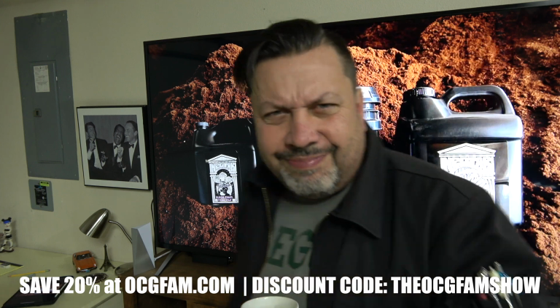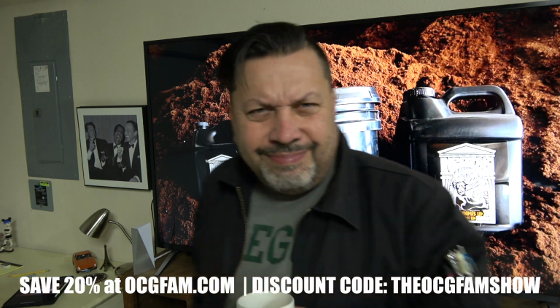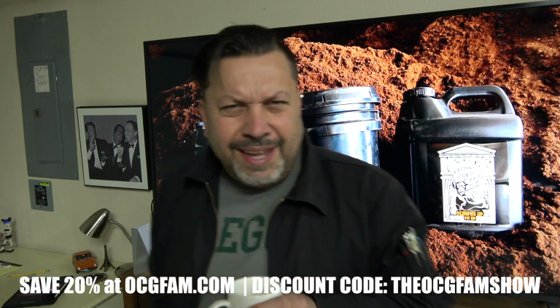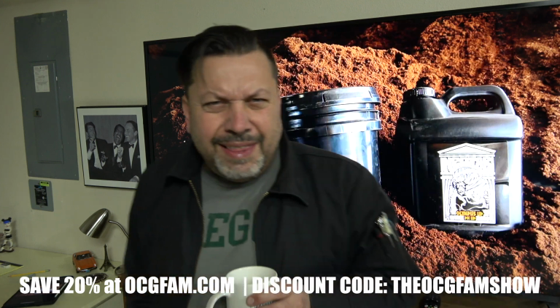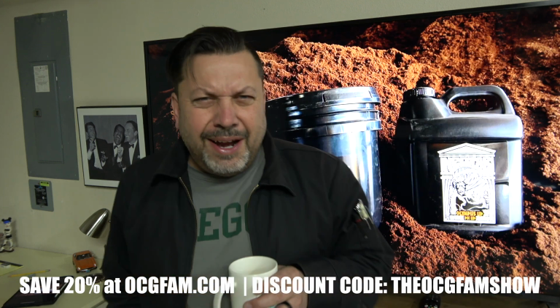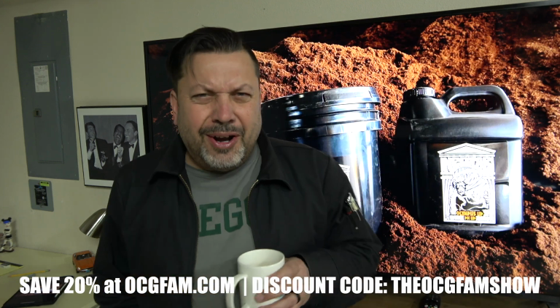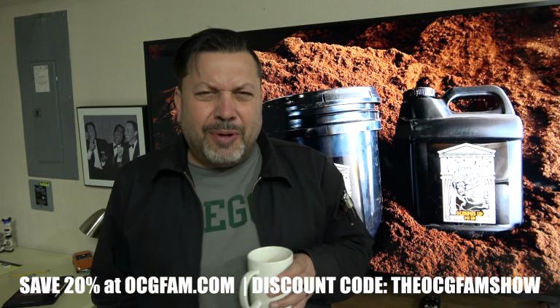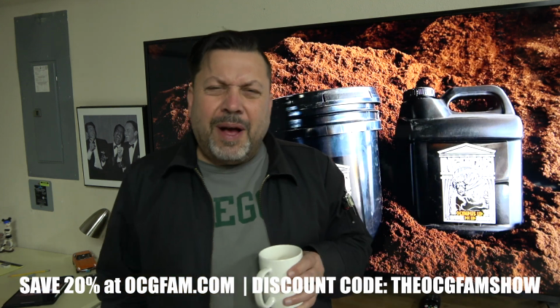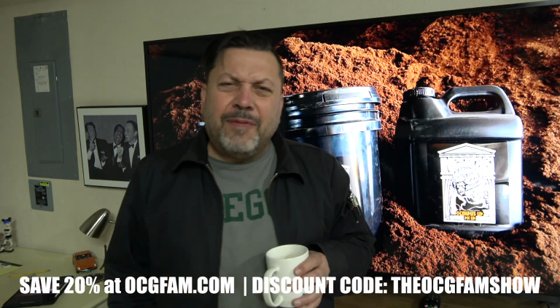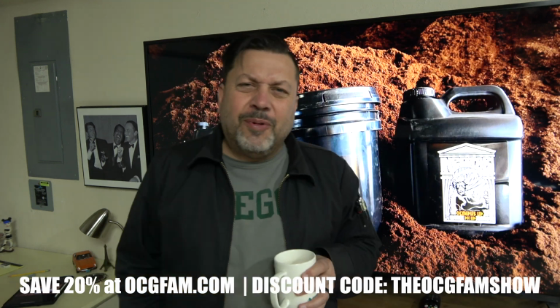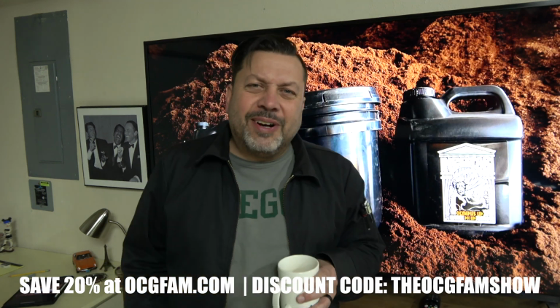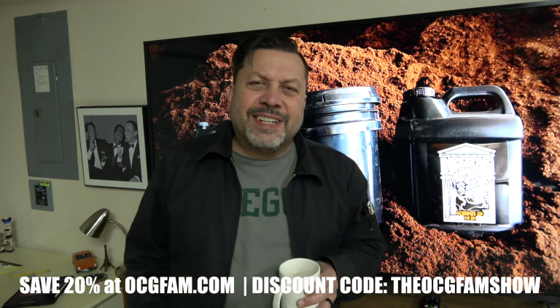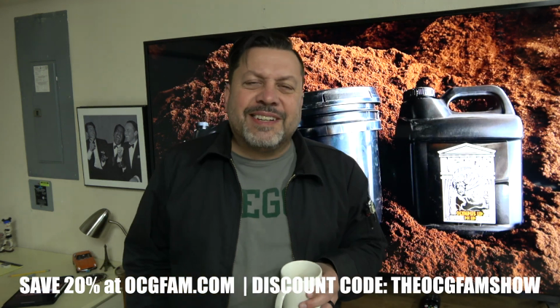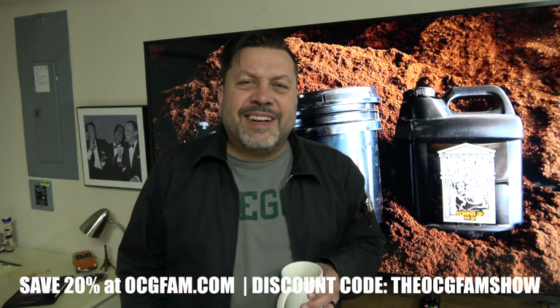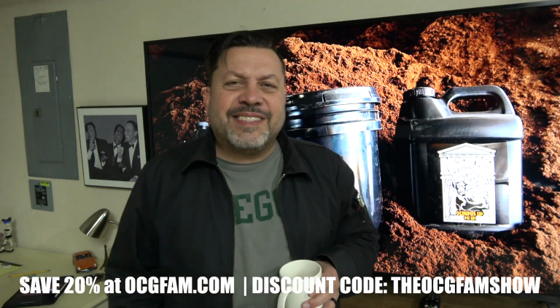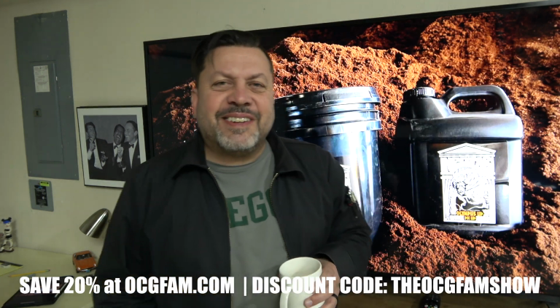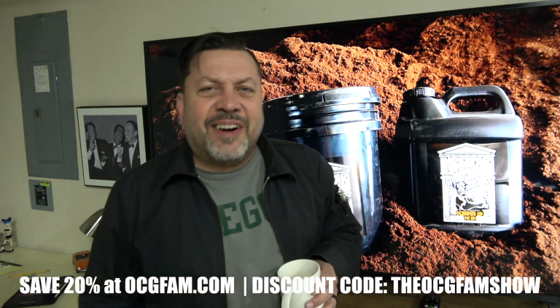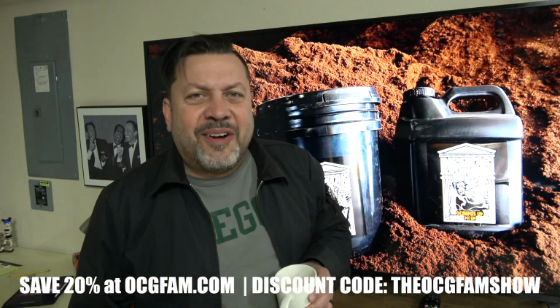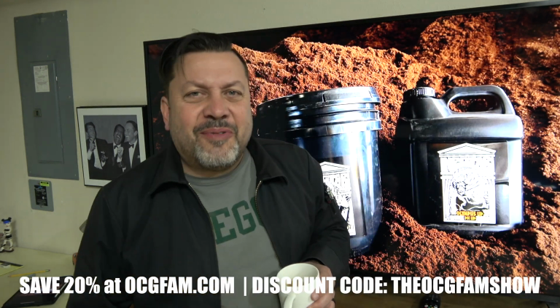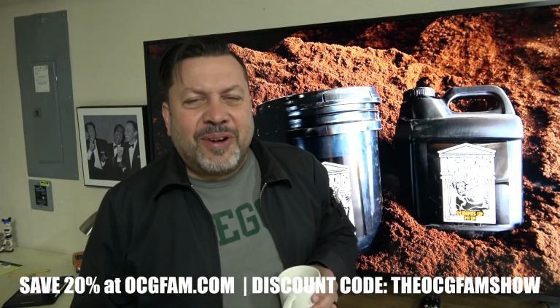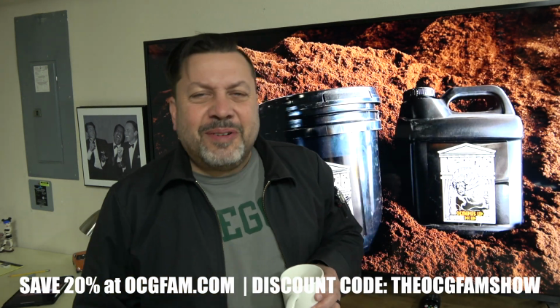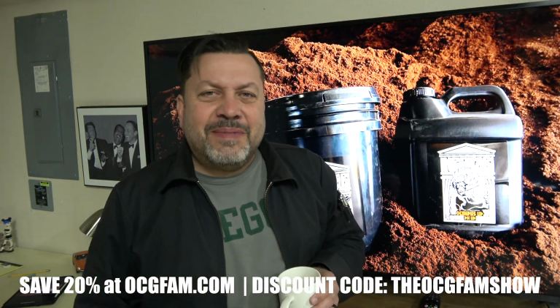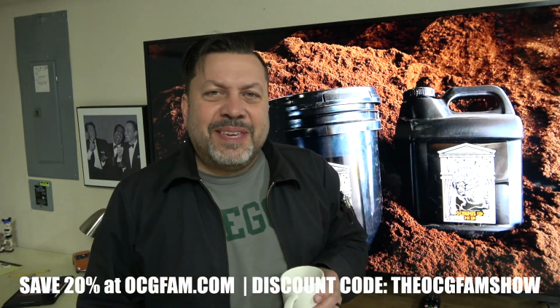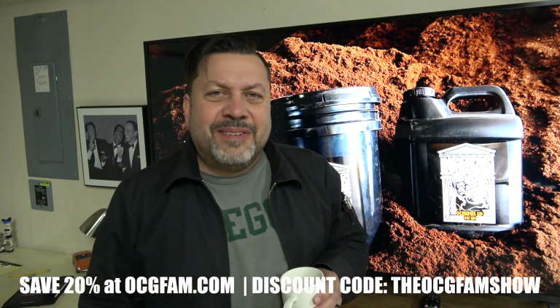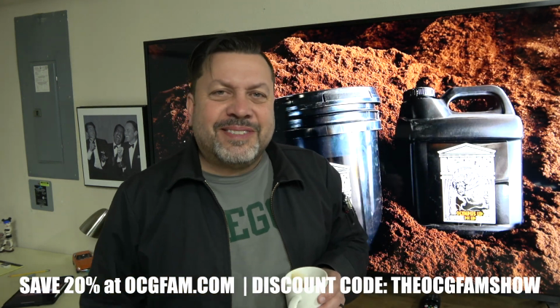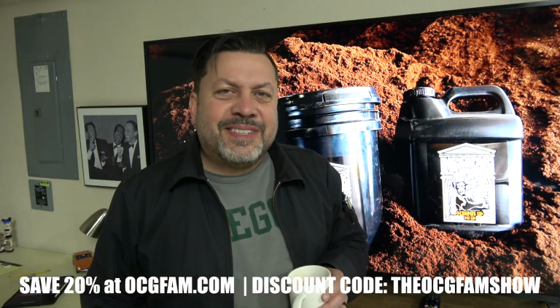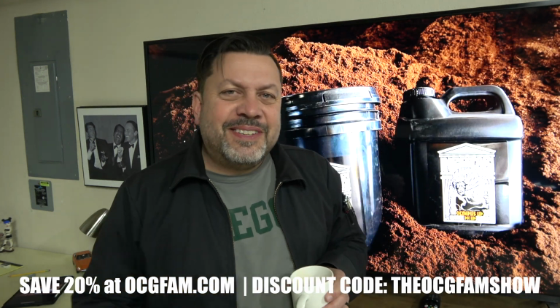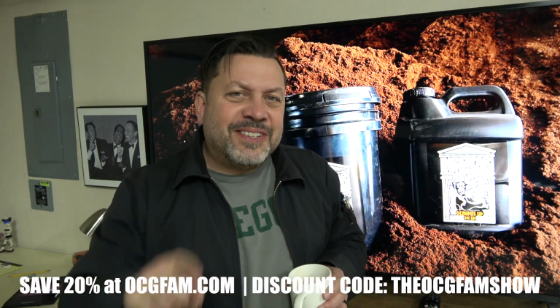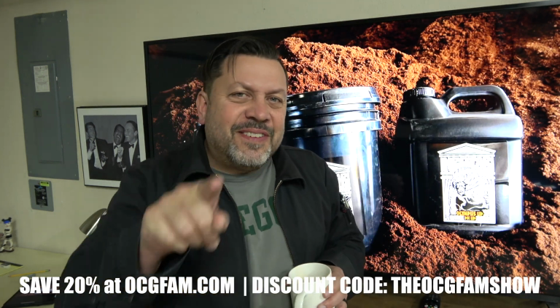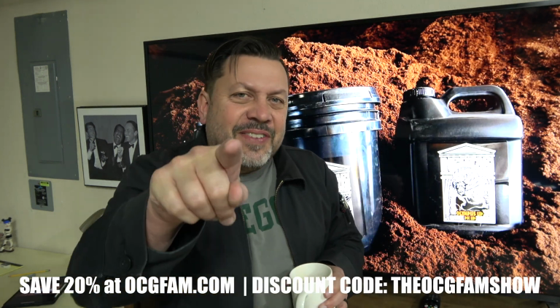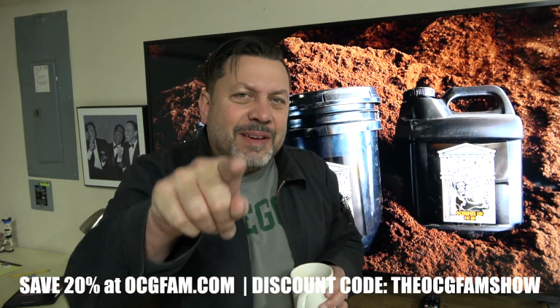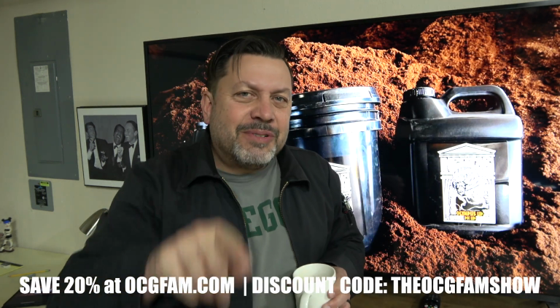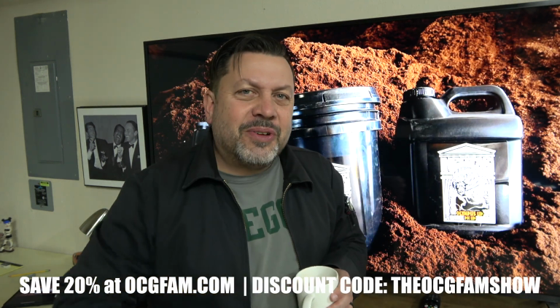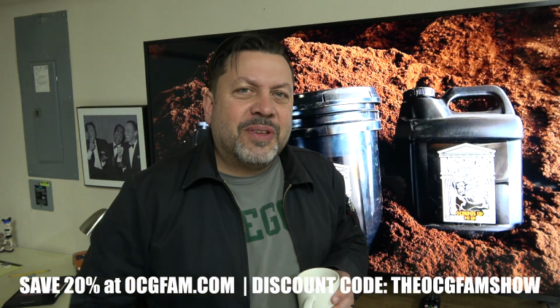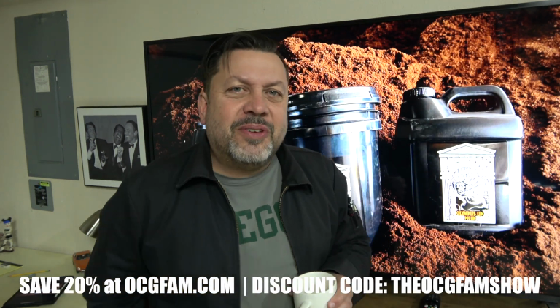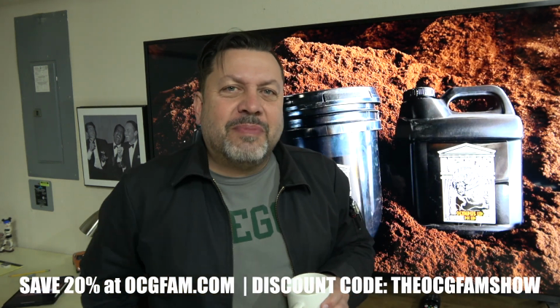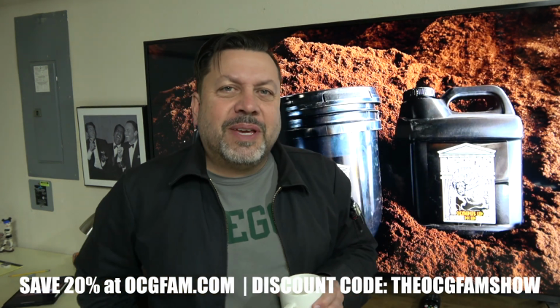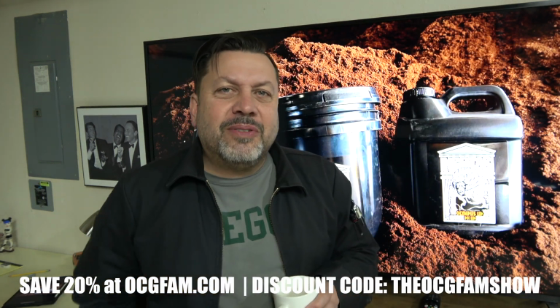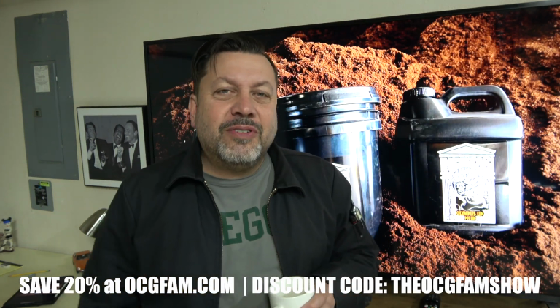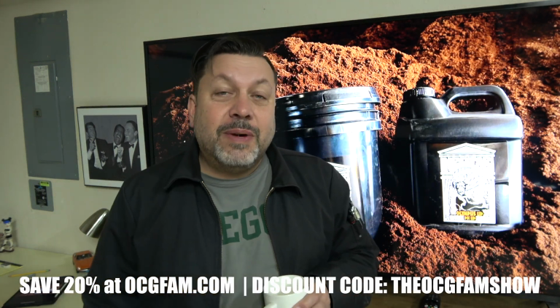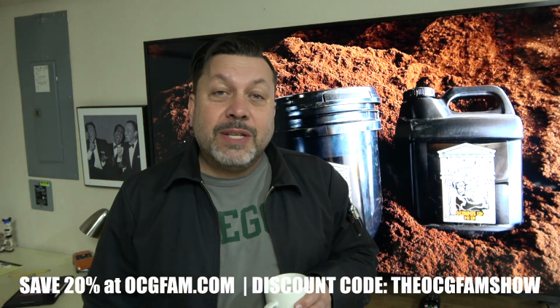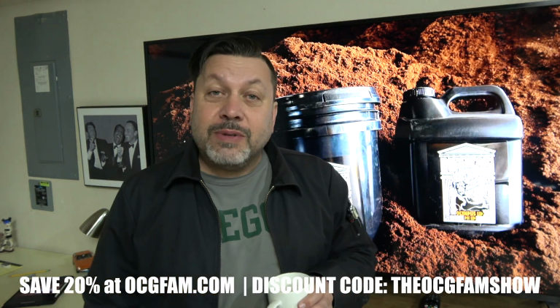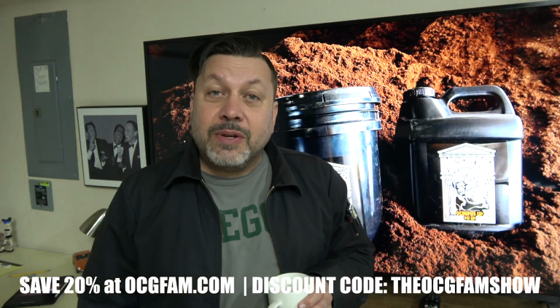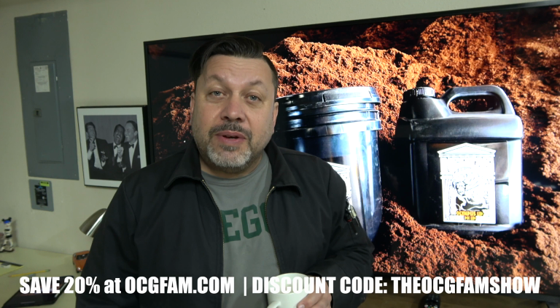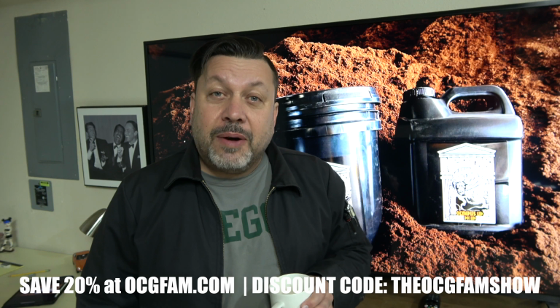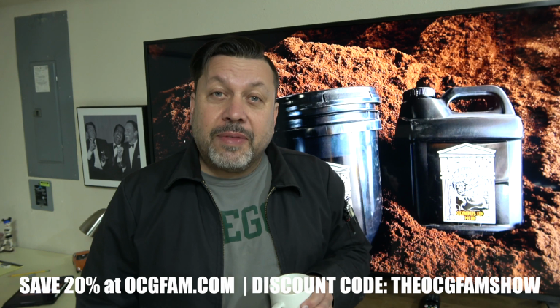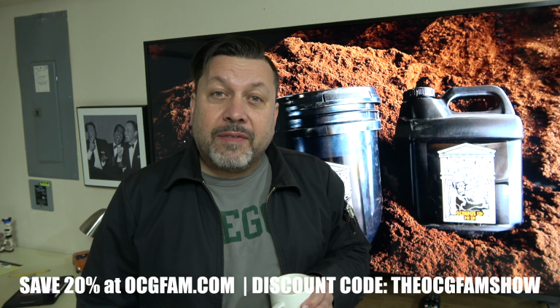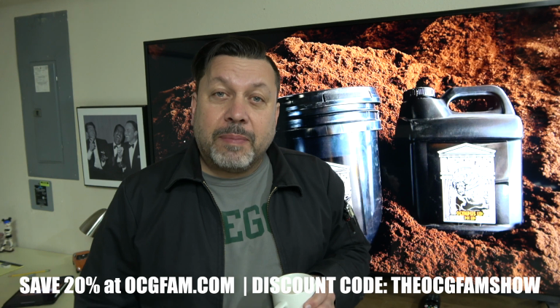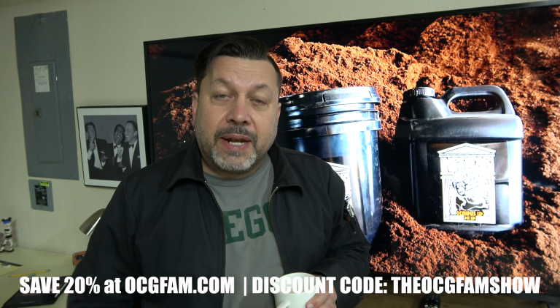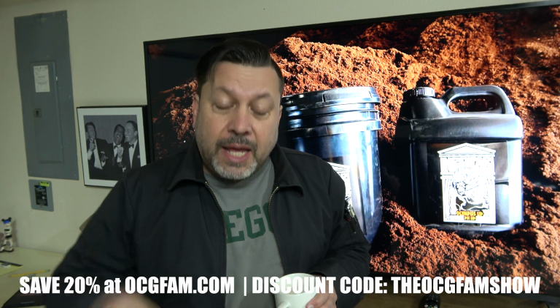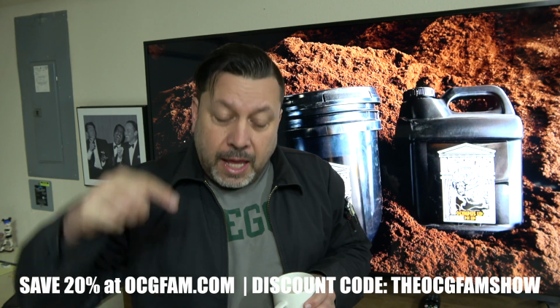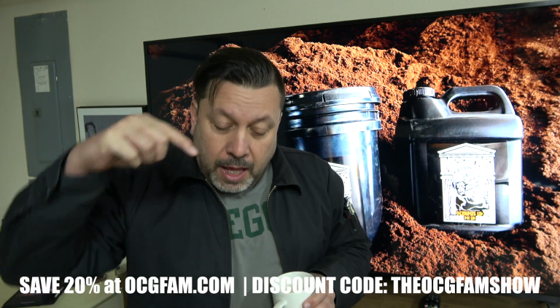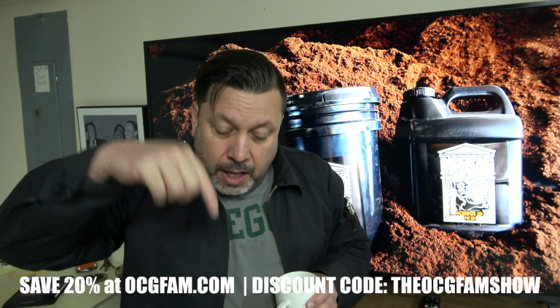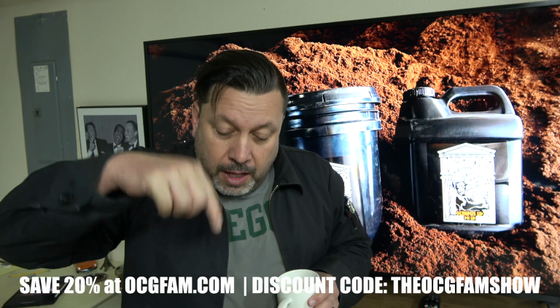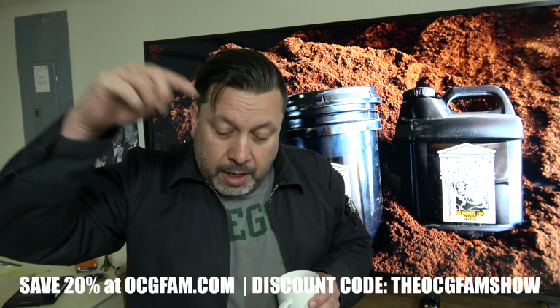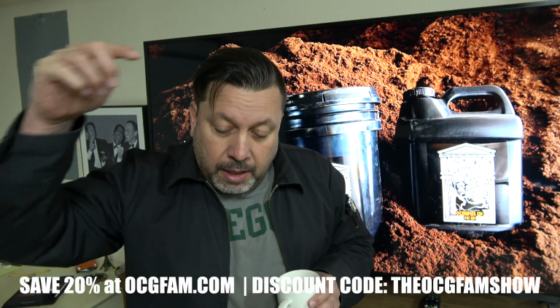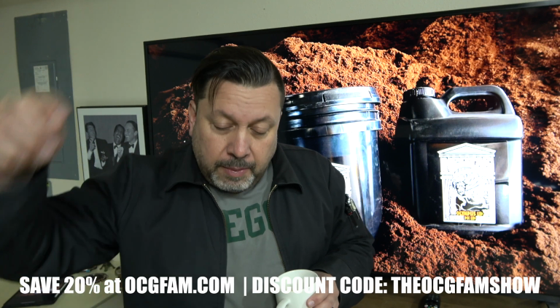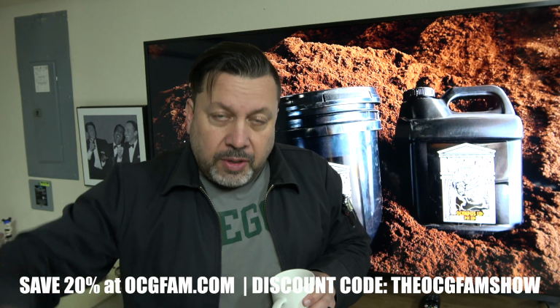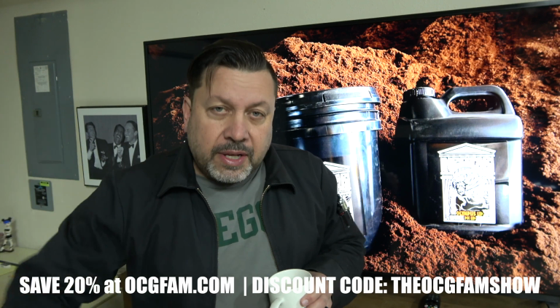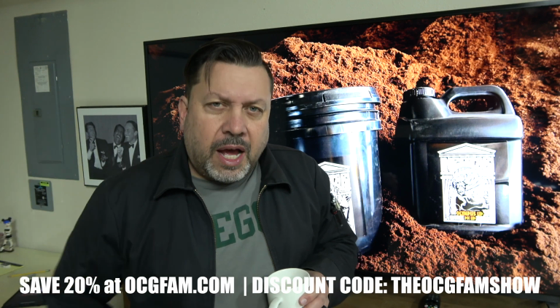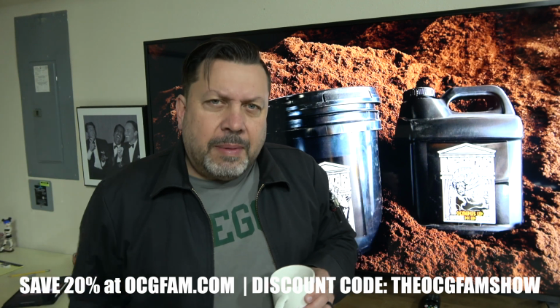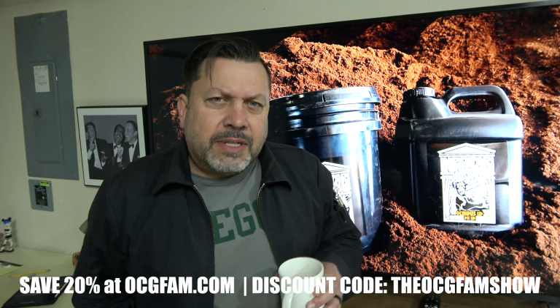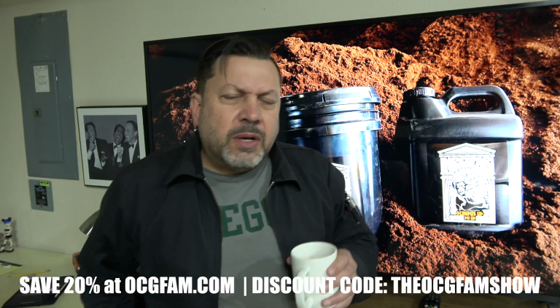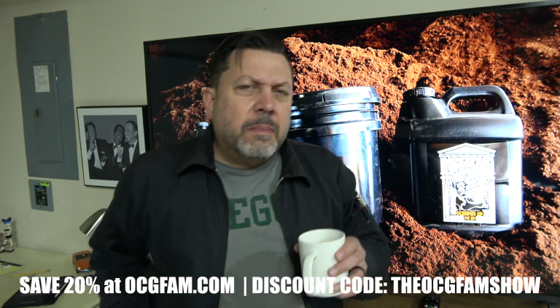Hey there, Bob Morgan's constant gardener, welcome to the OCG fam show. What's going on with everybody? Let me know in the comments.